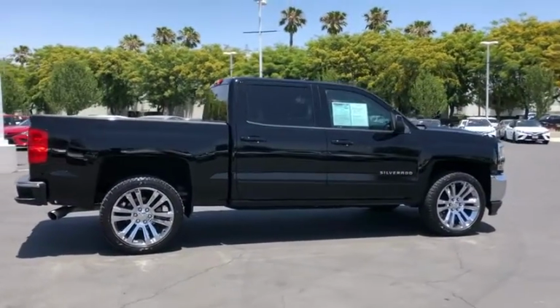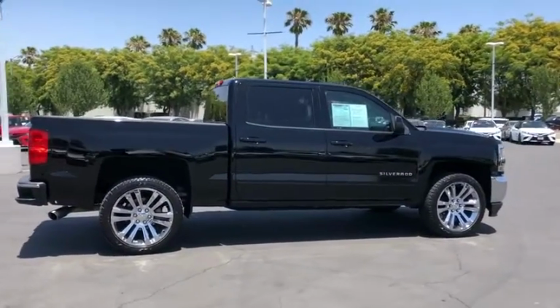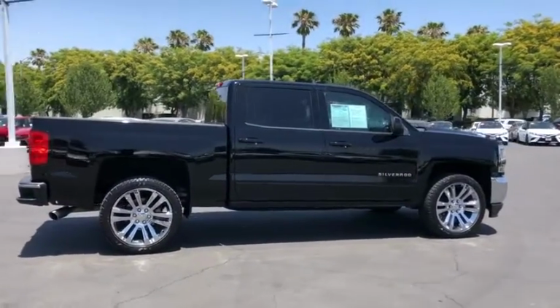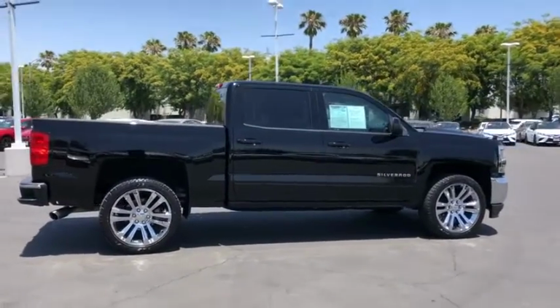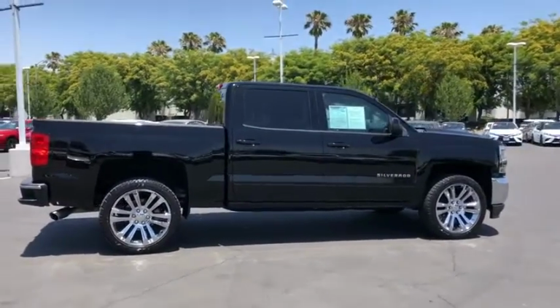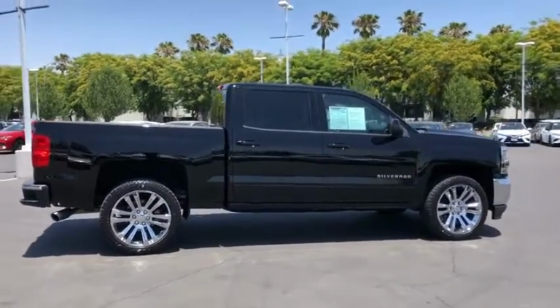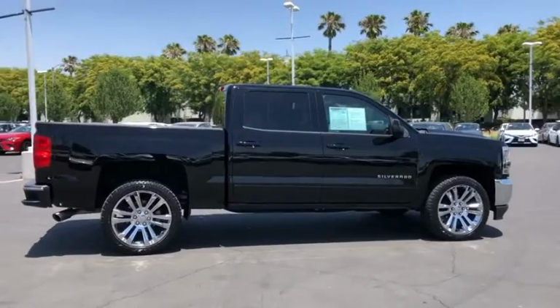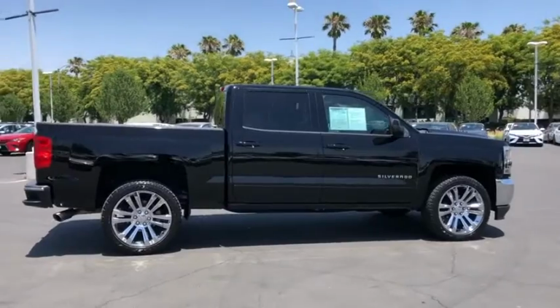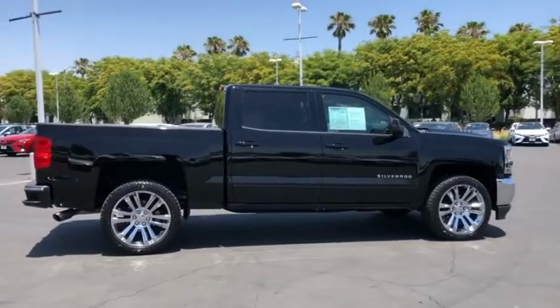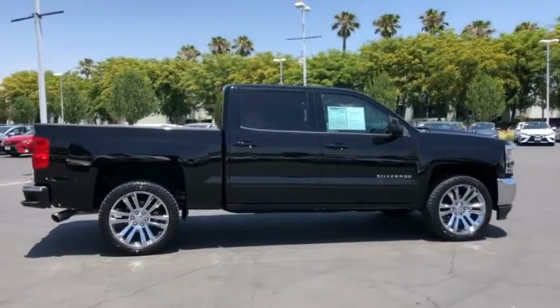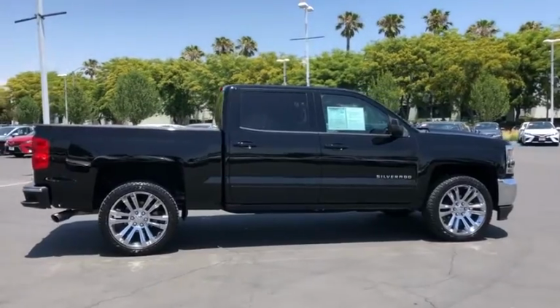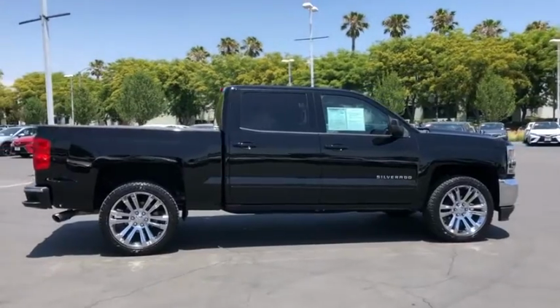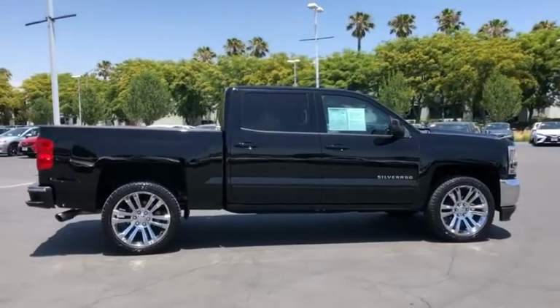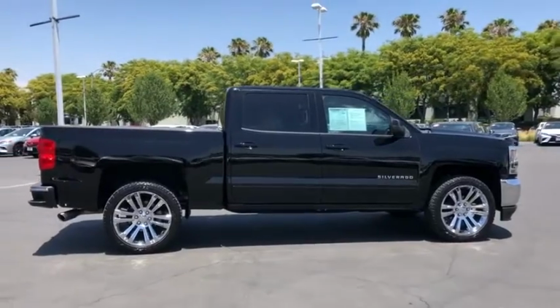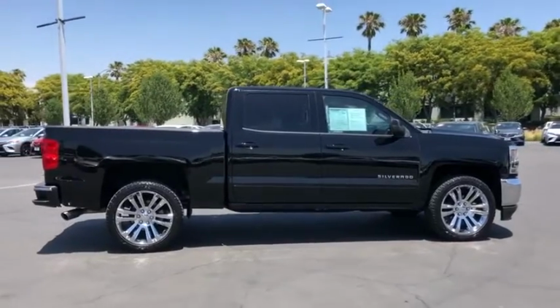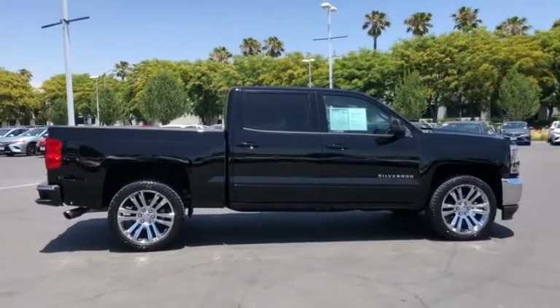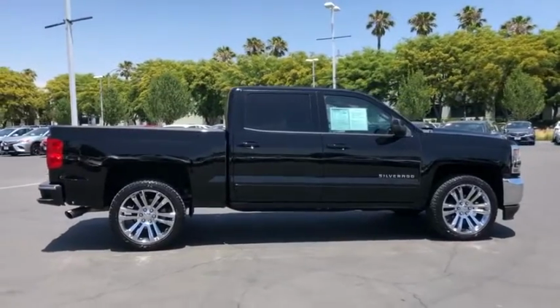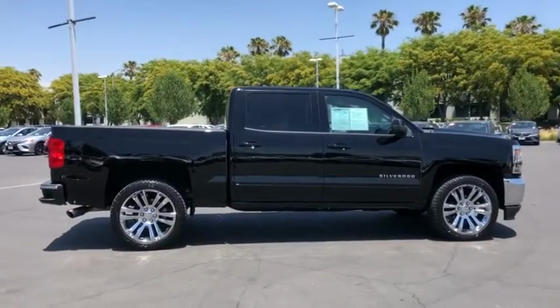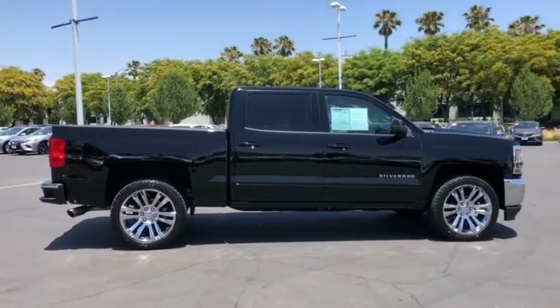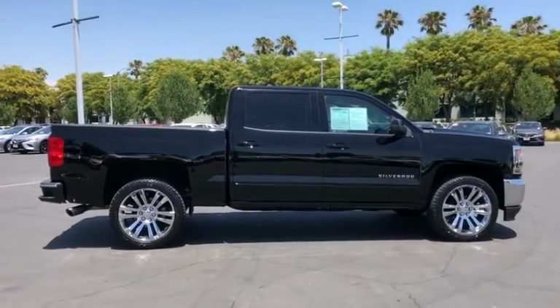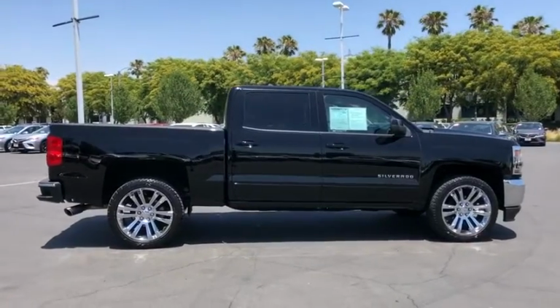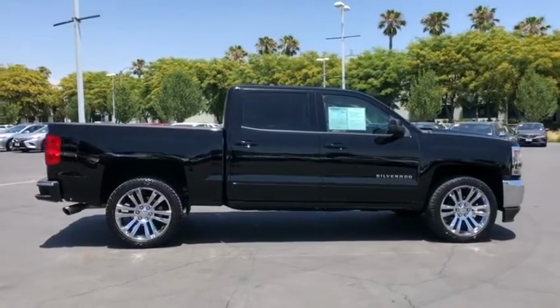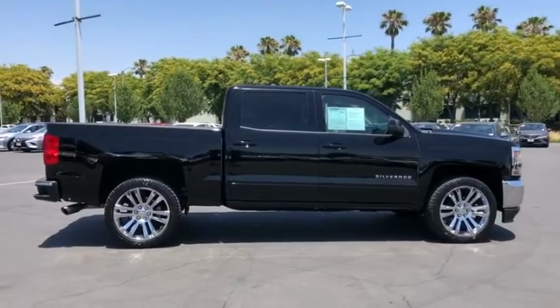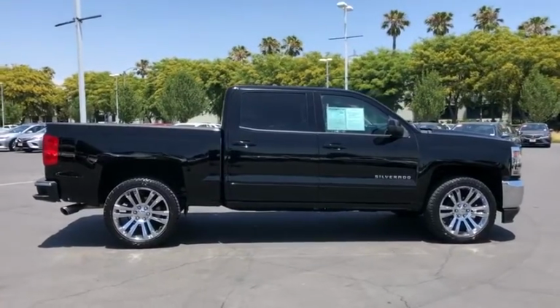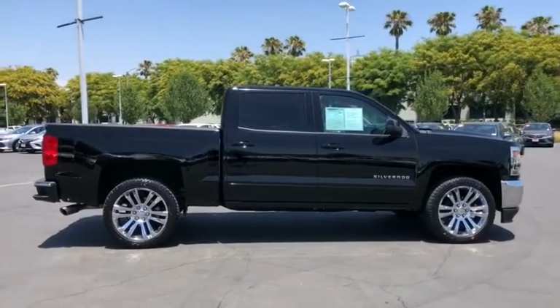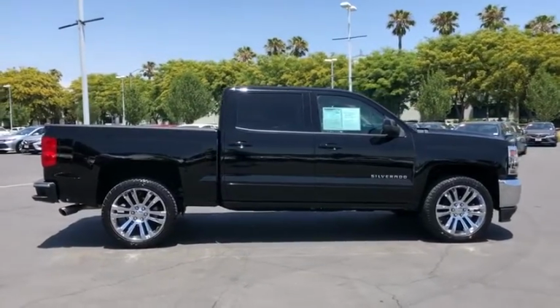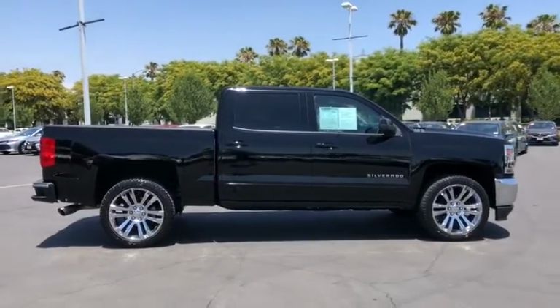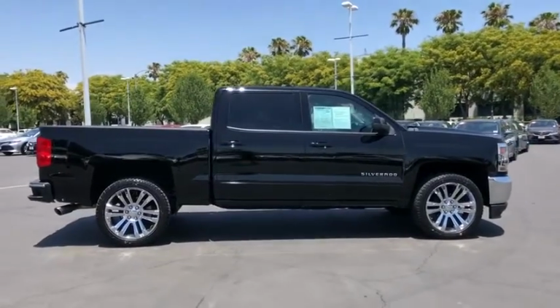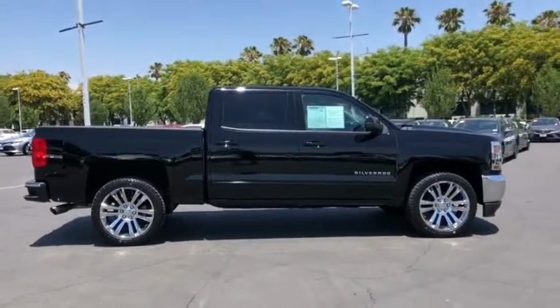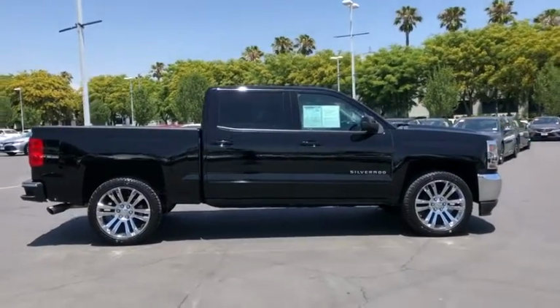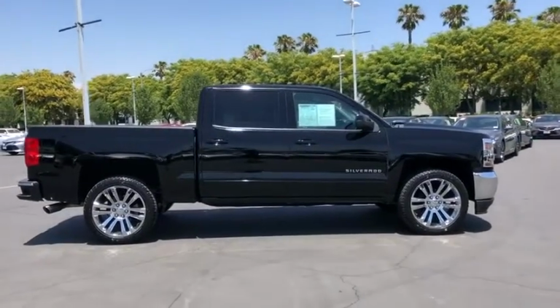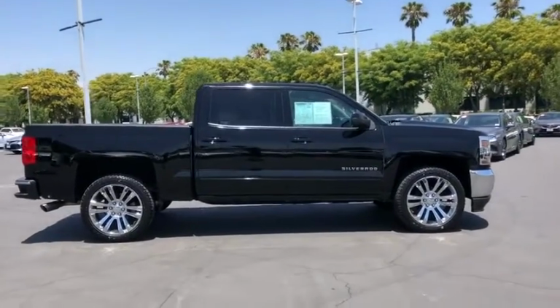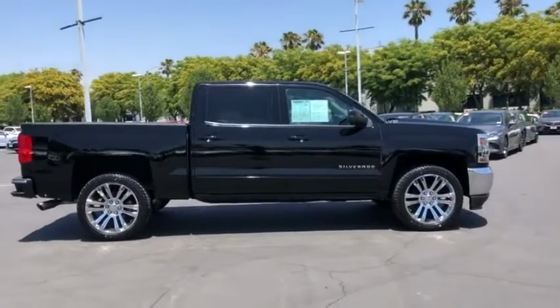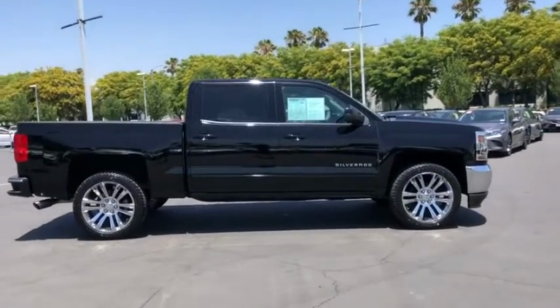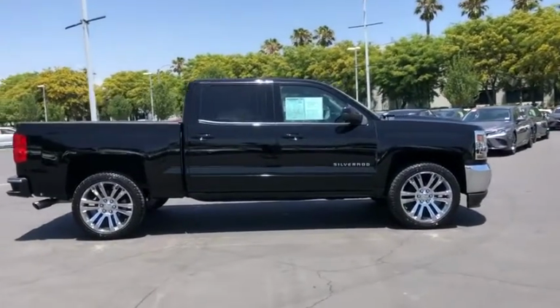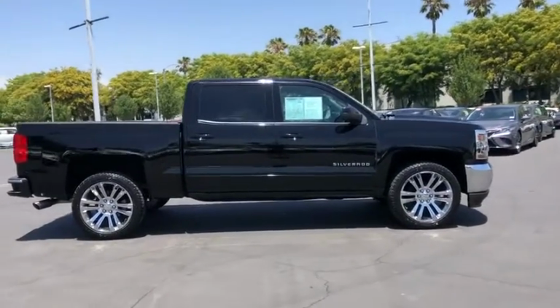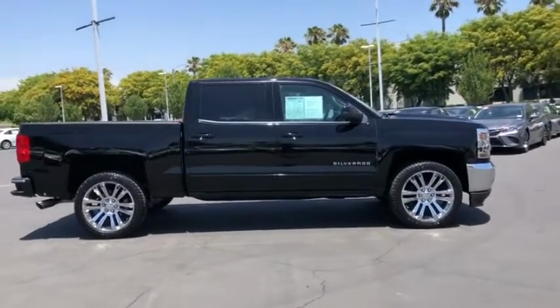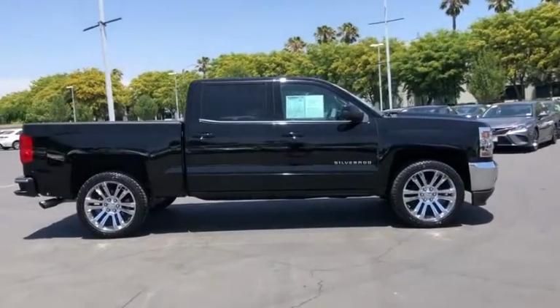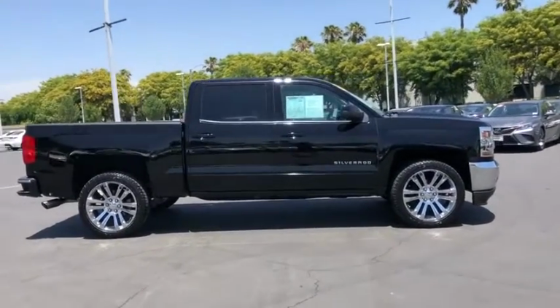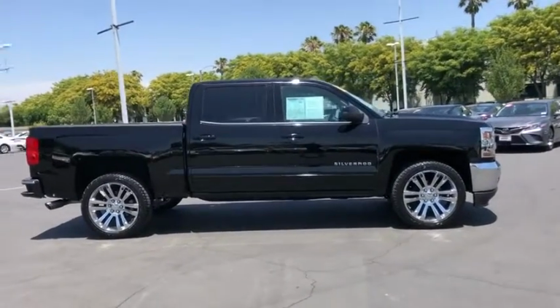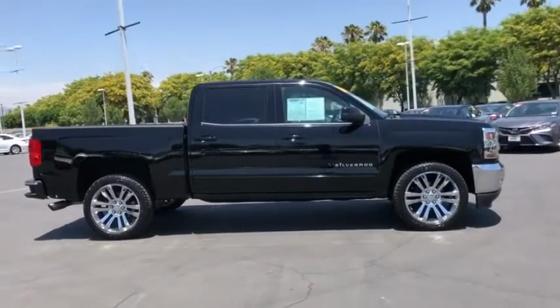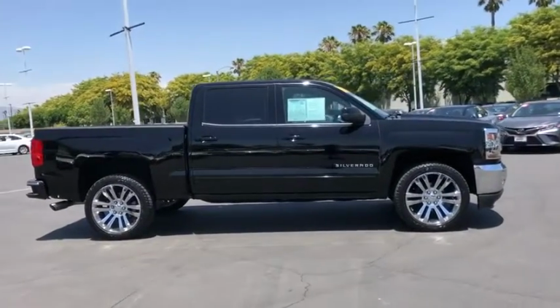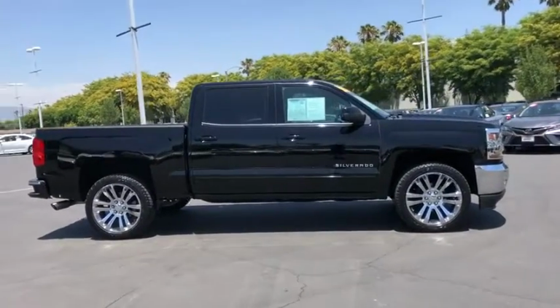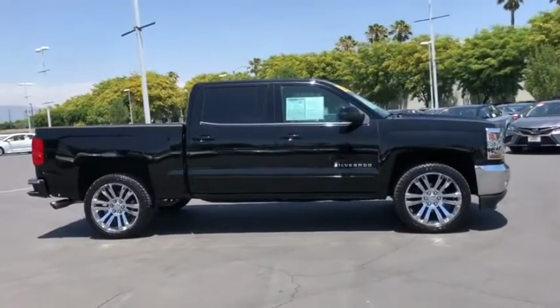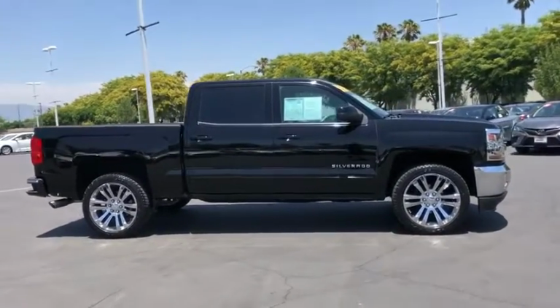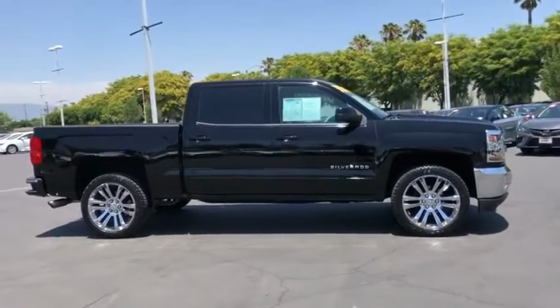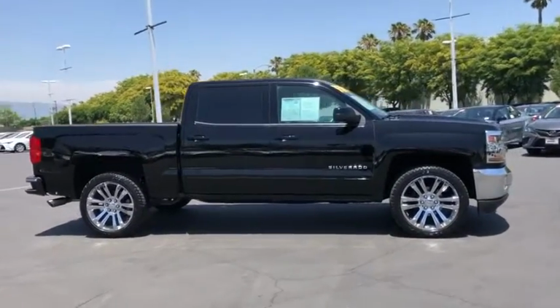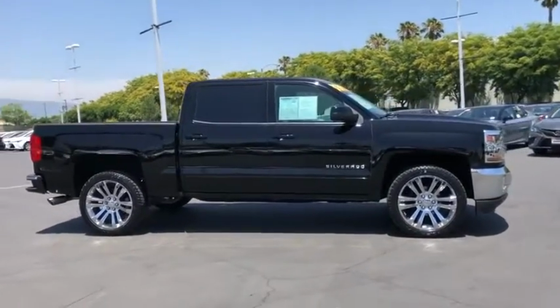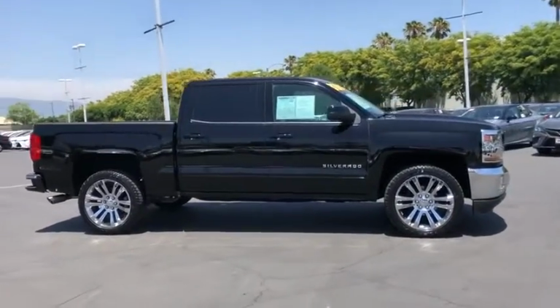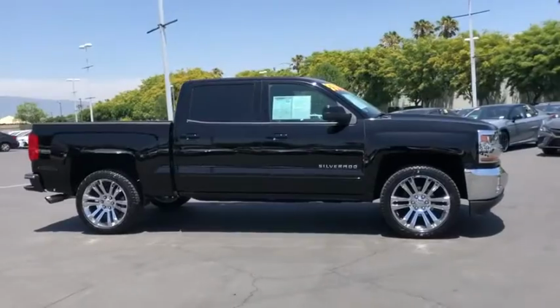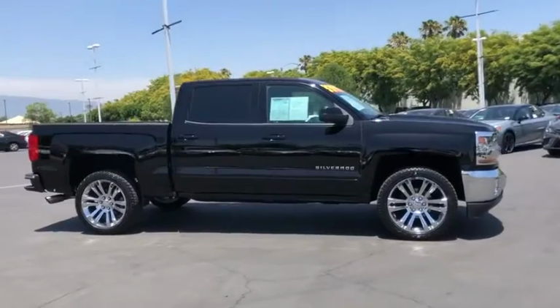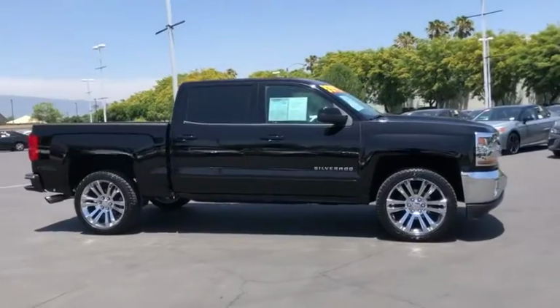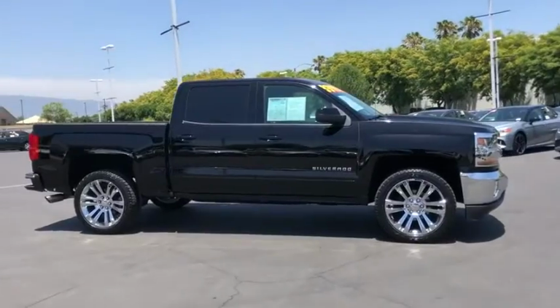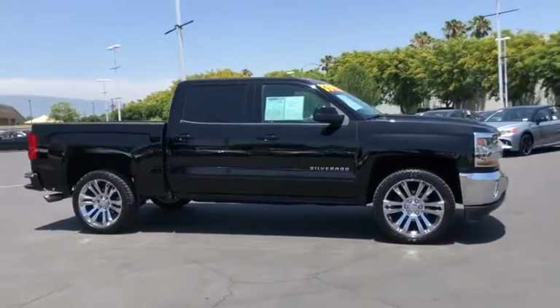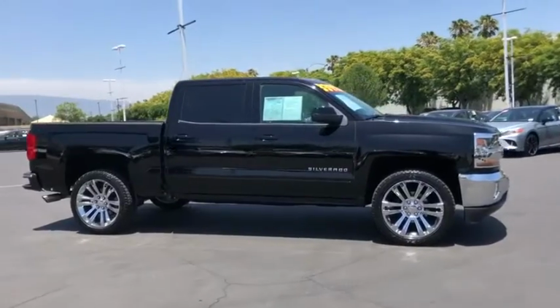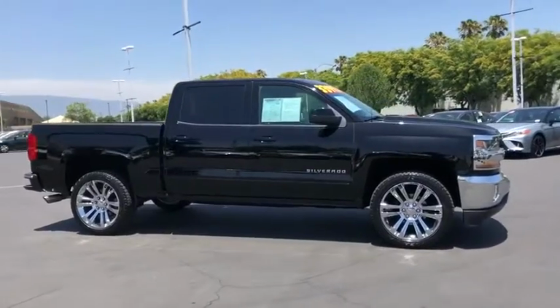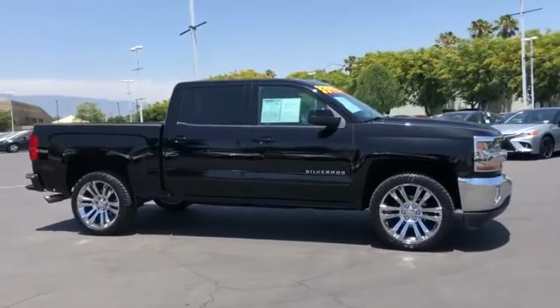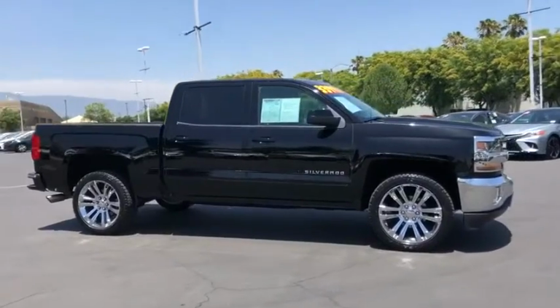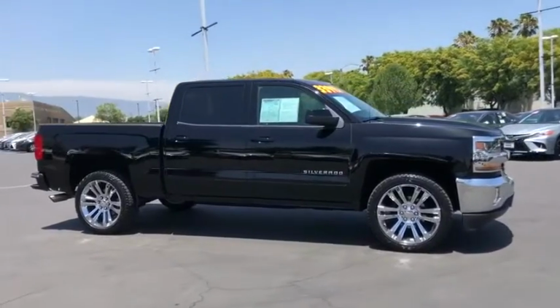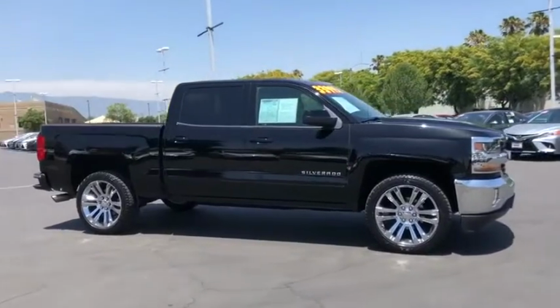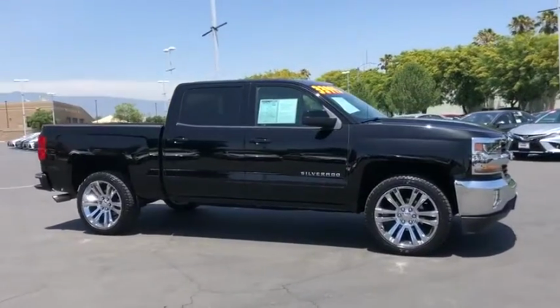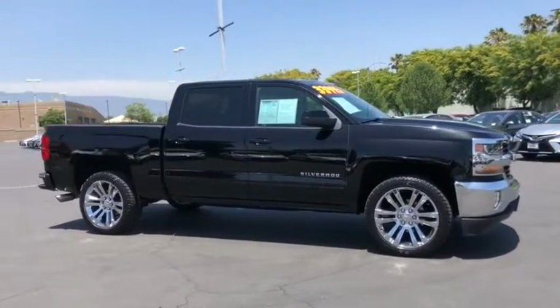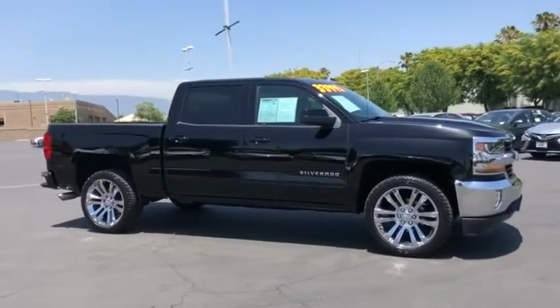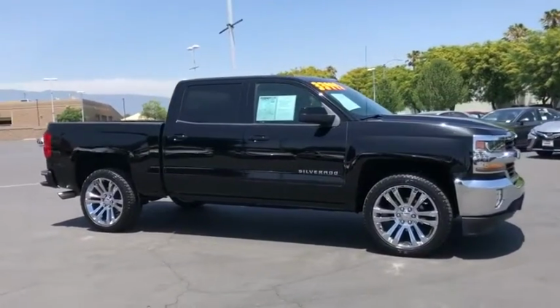Brake assist, HD radio, overhead console, tachometer, Sirius satellite radio. Come see the car for yourself.